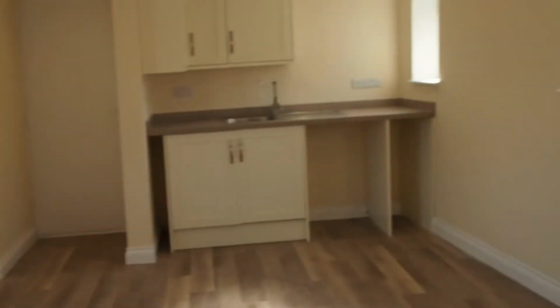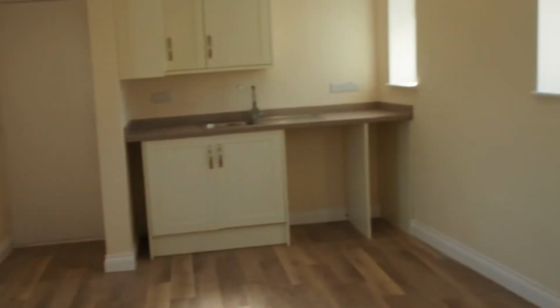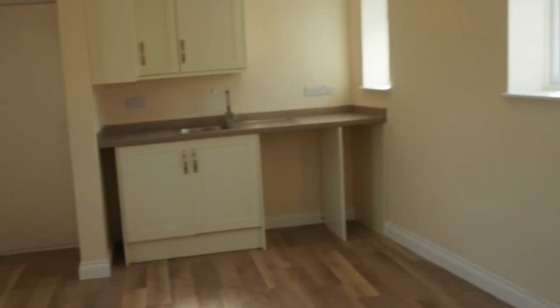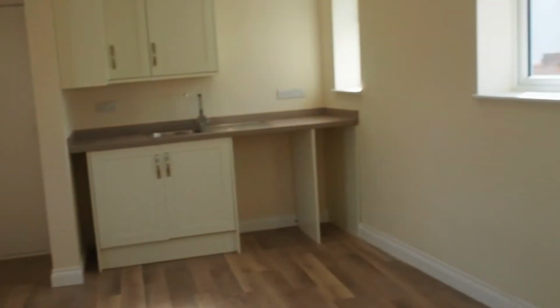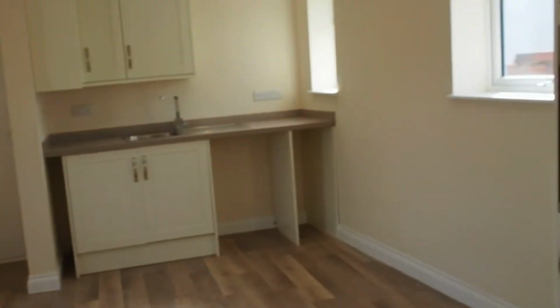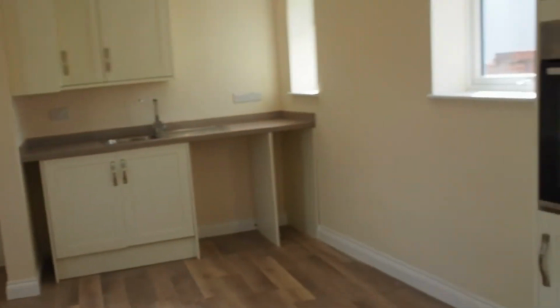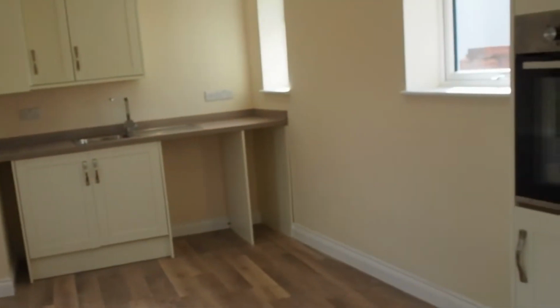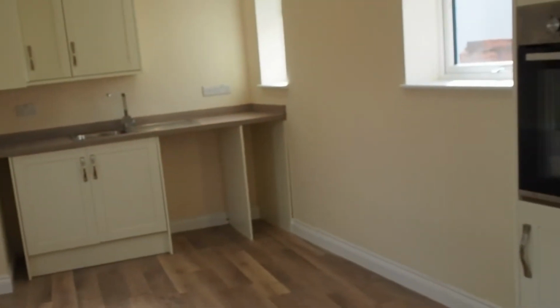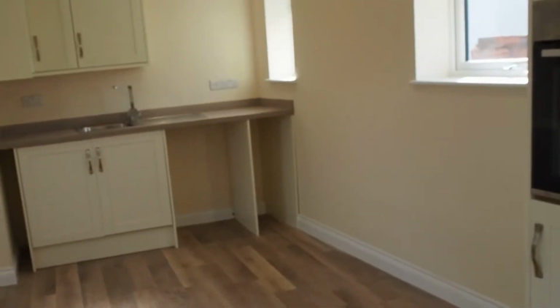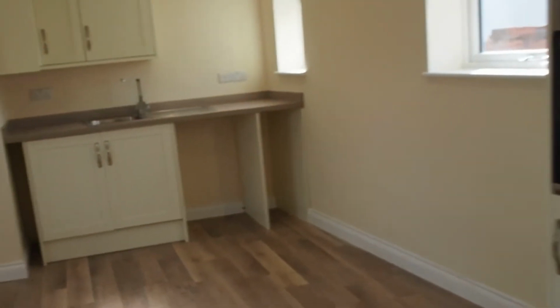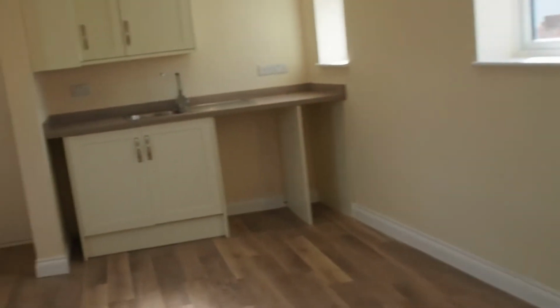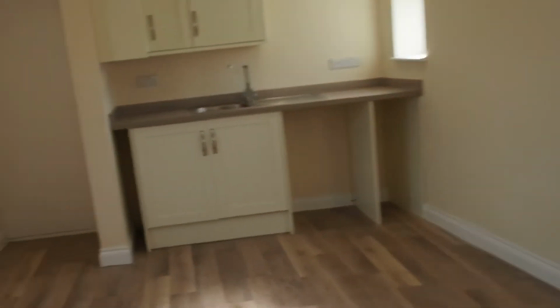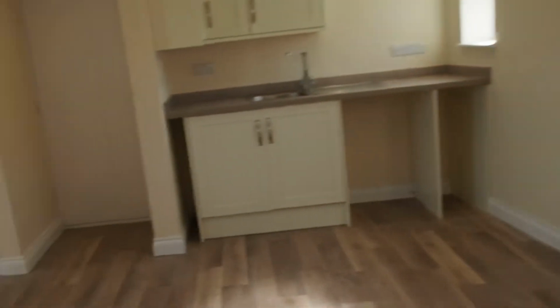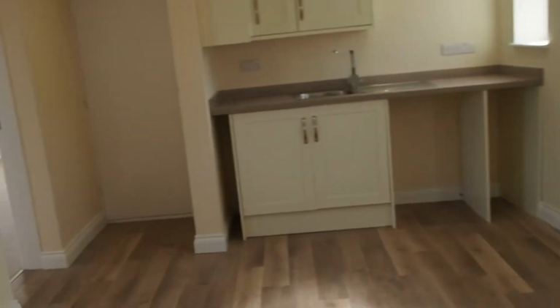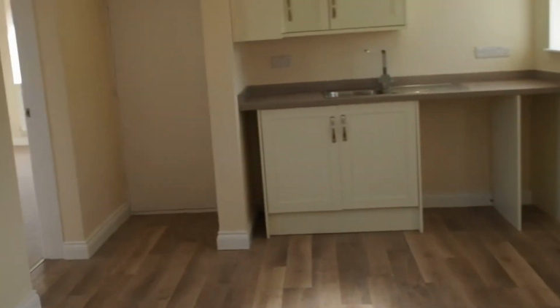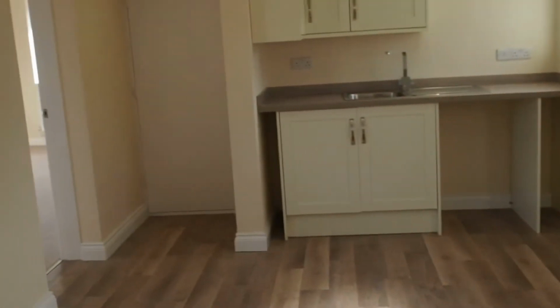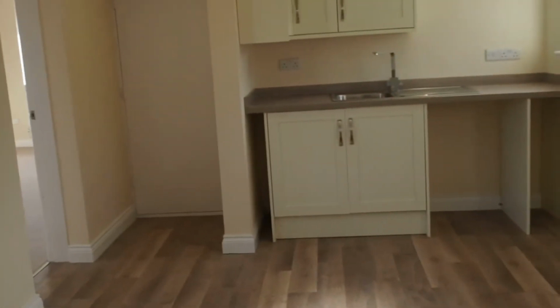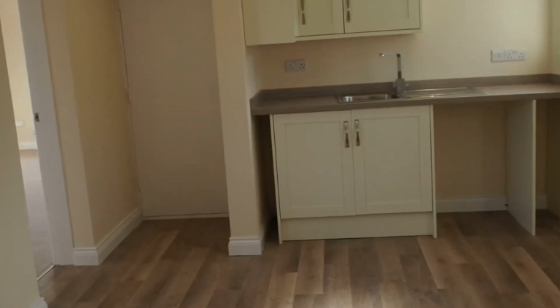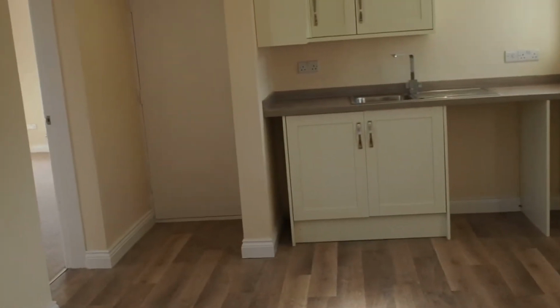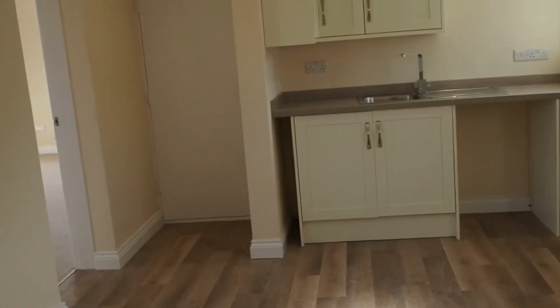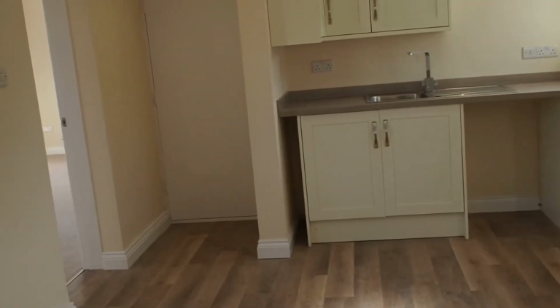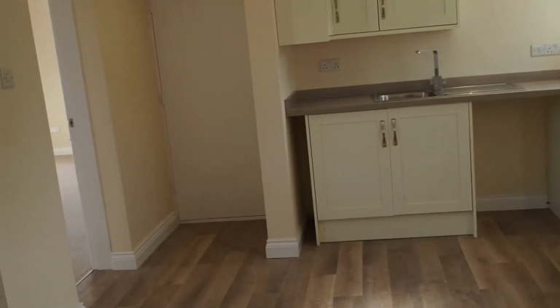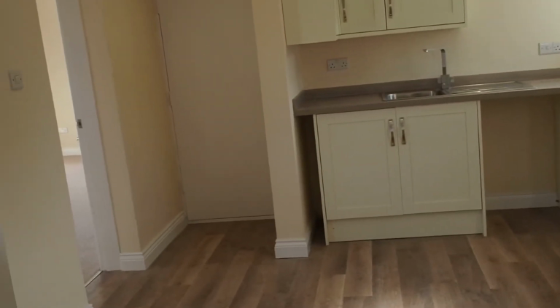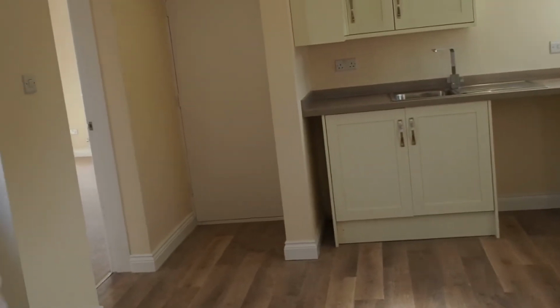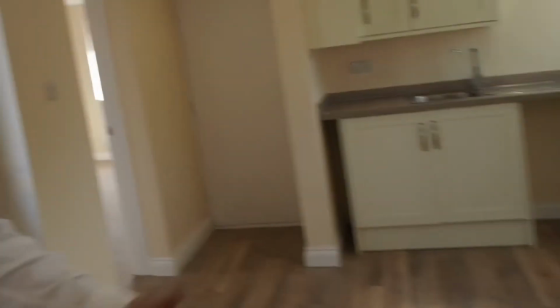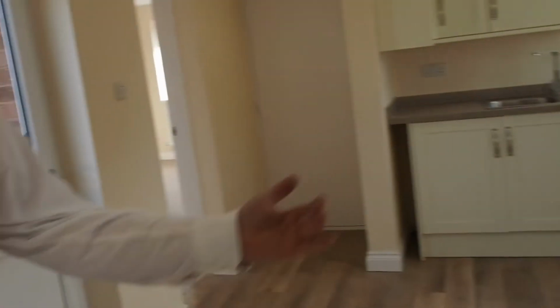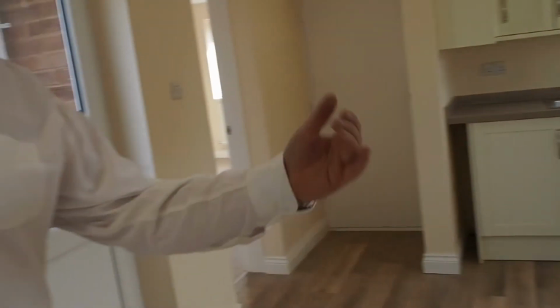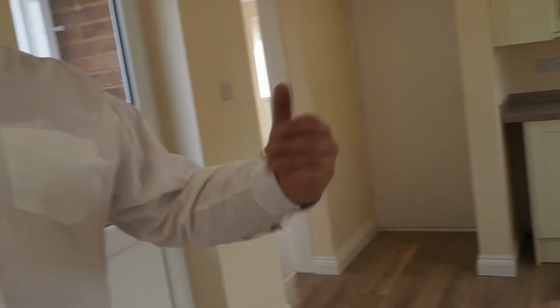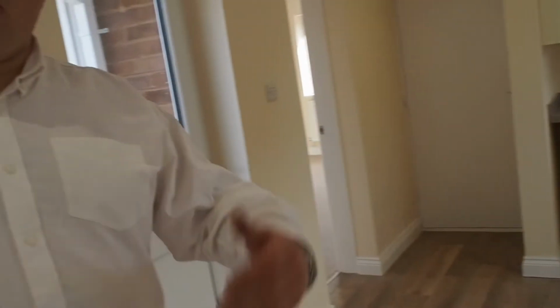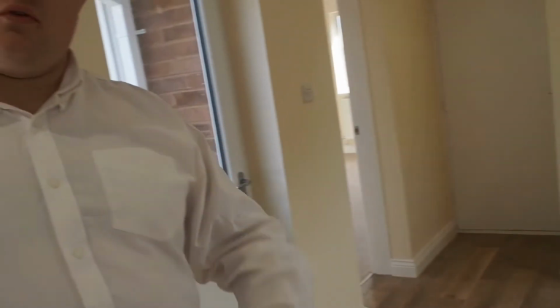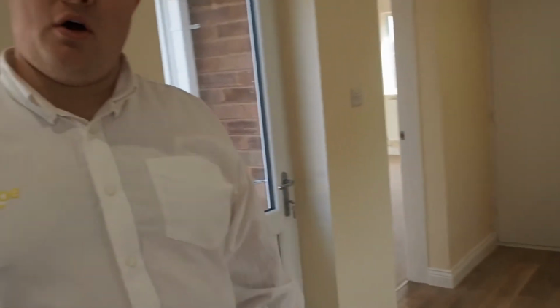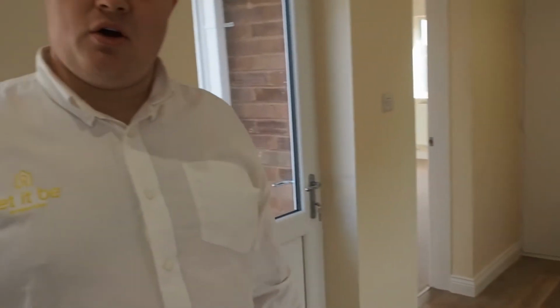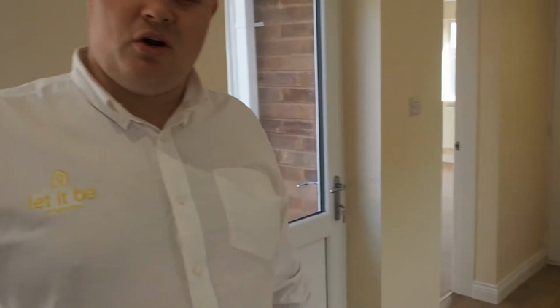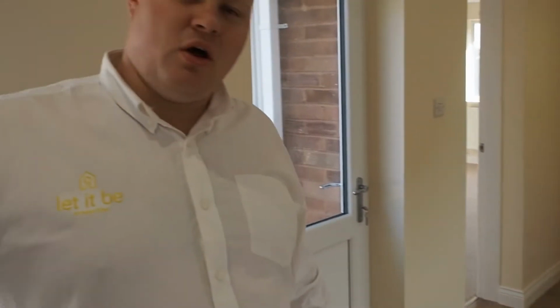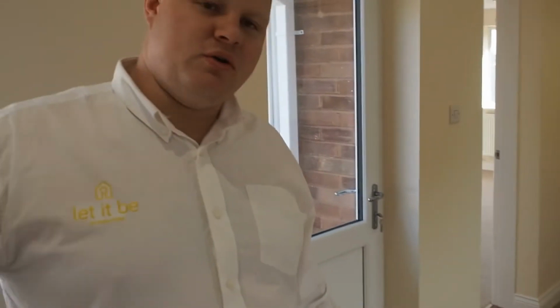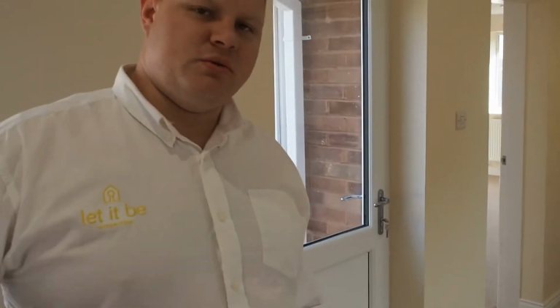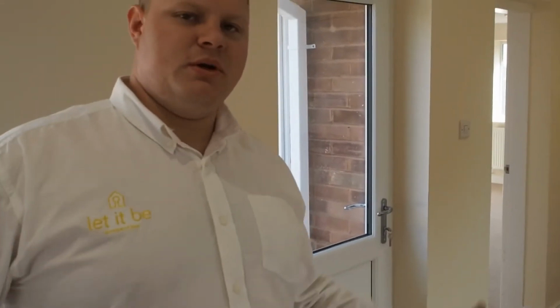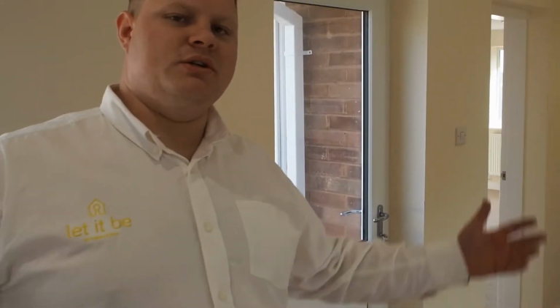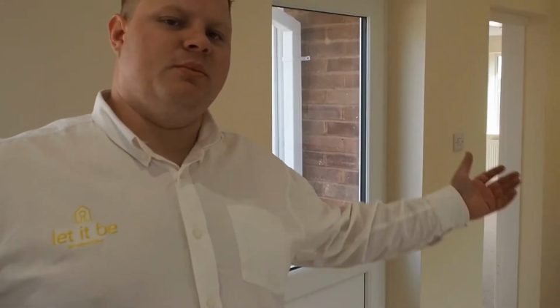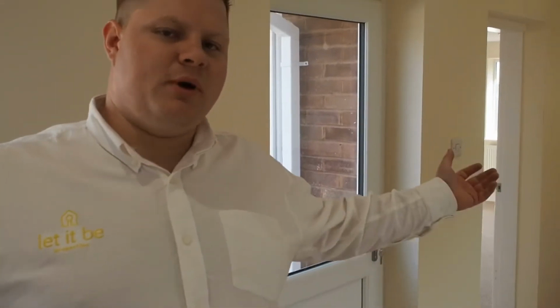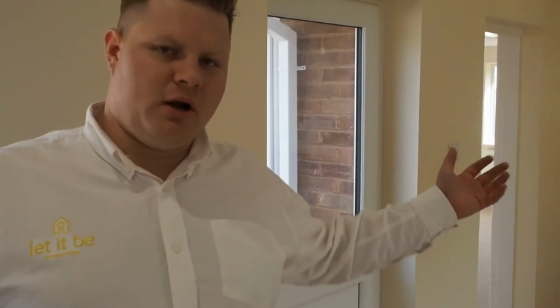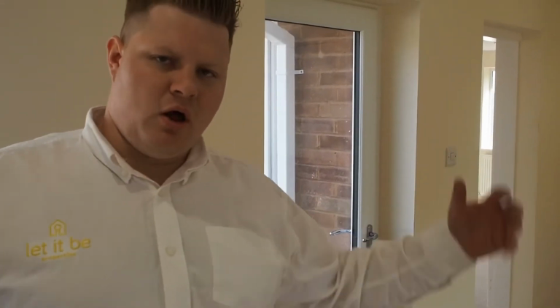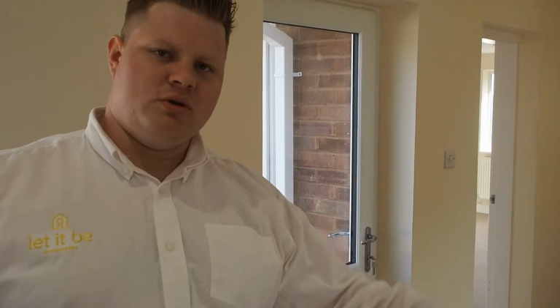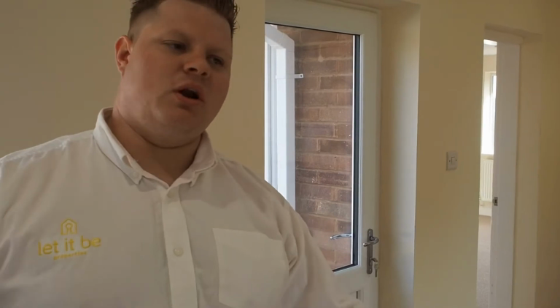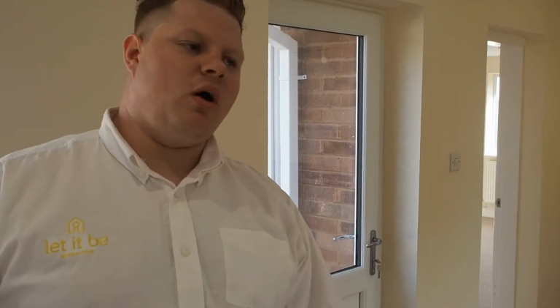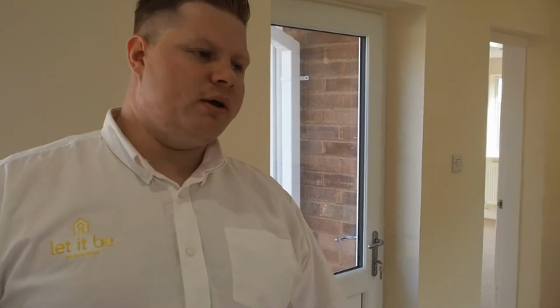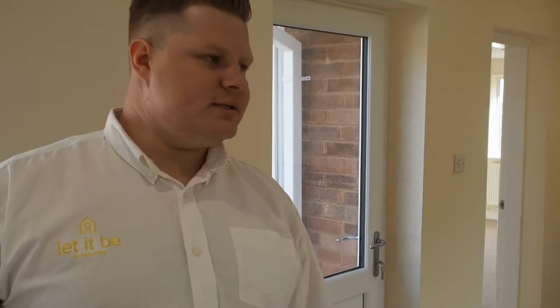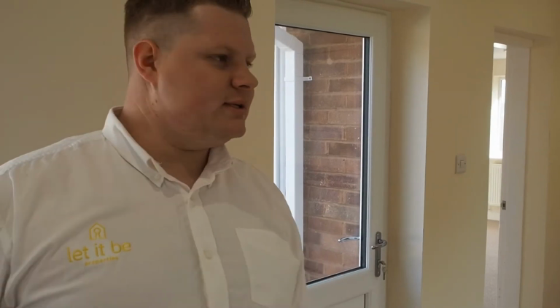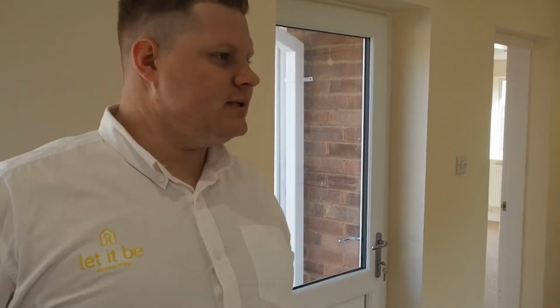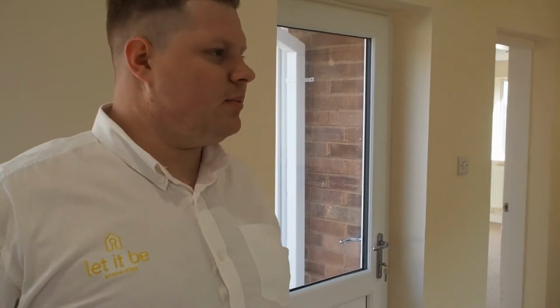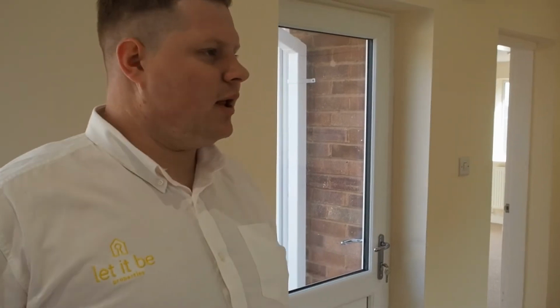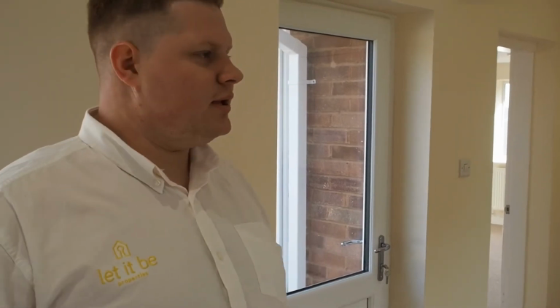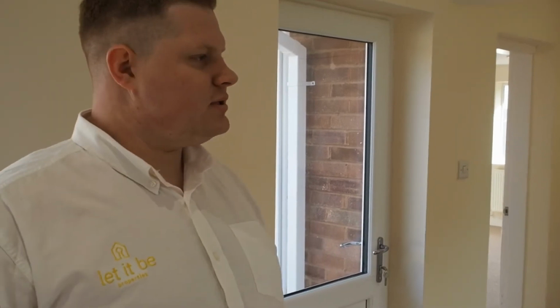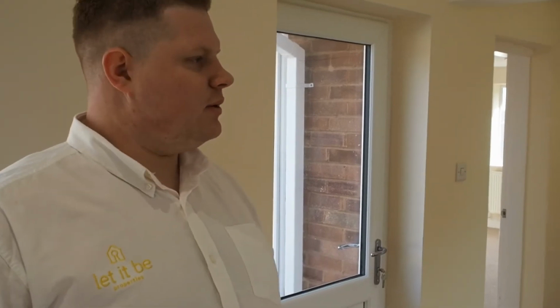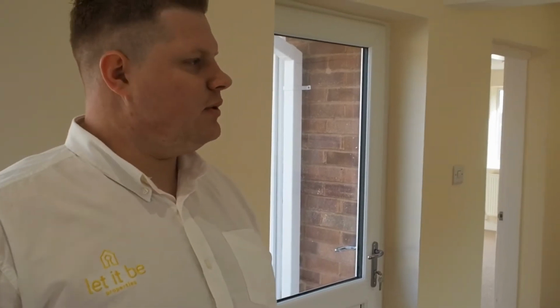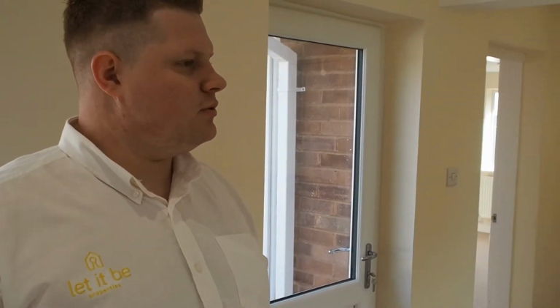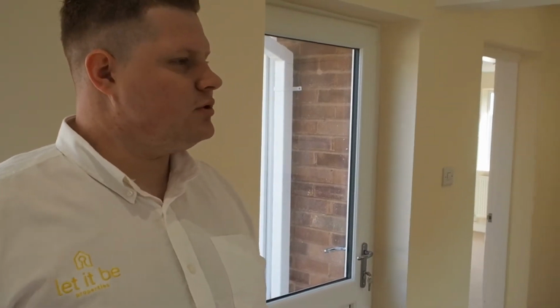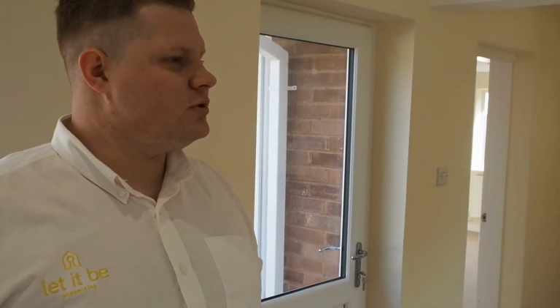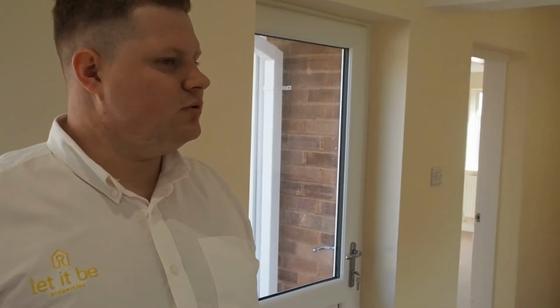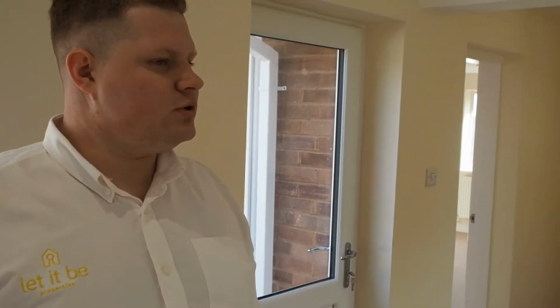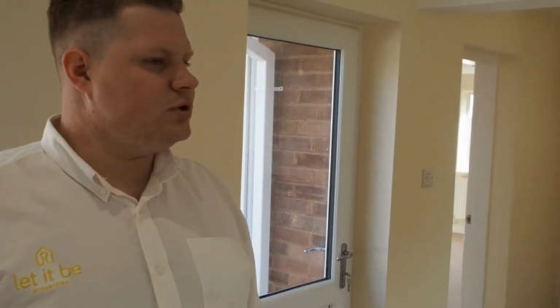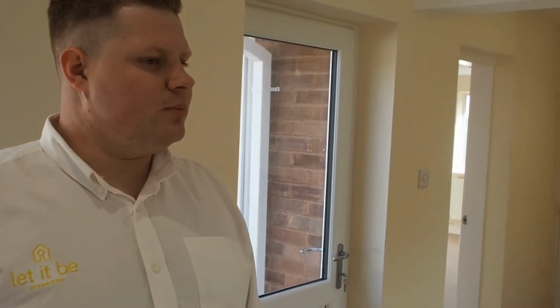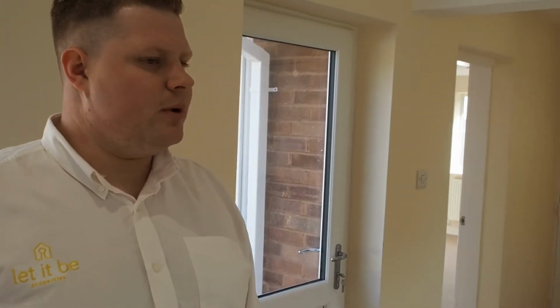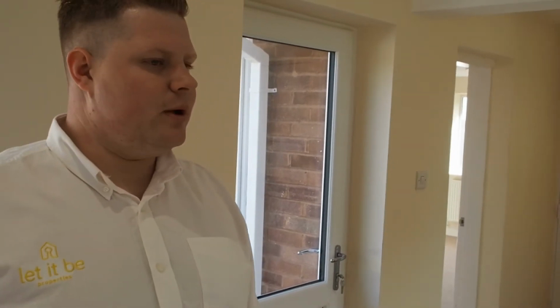What's amazing about this place is all the windows — there are loads of them bringing loads of light in, so it looks superb.